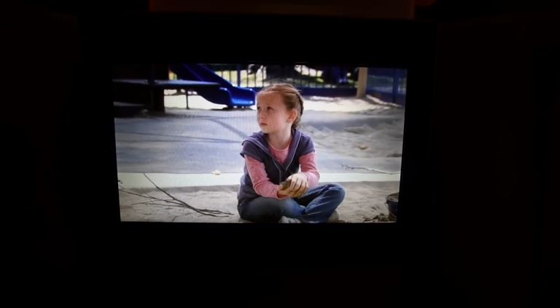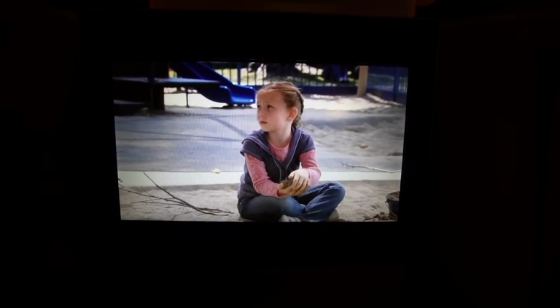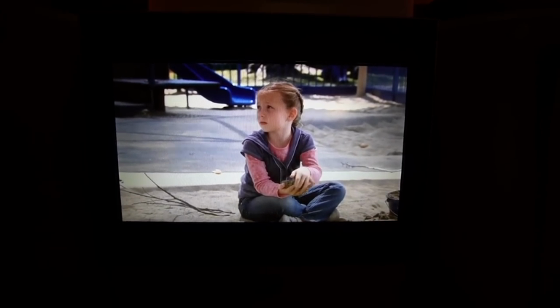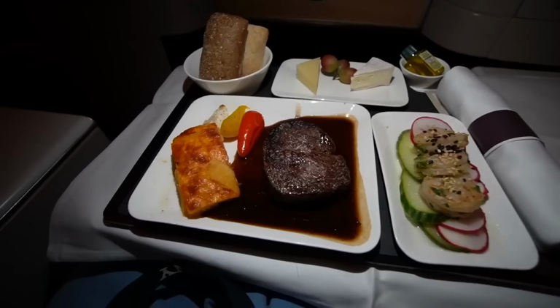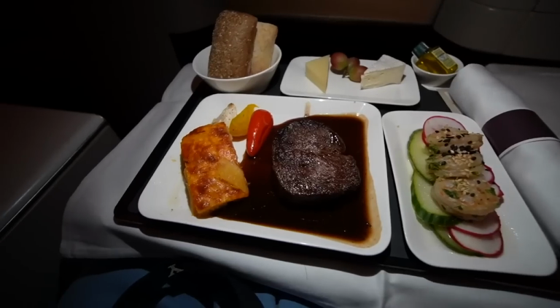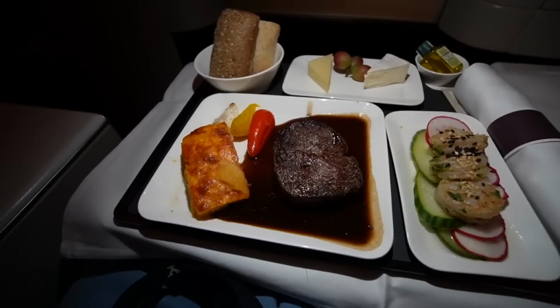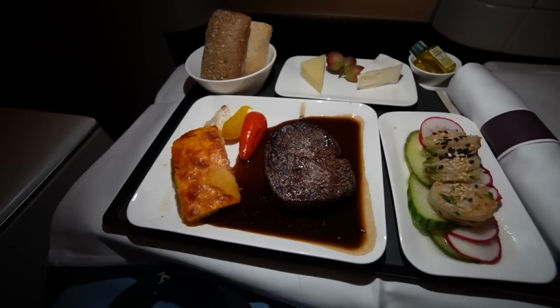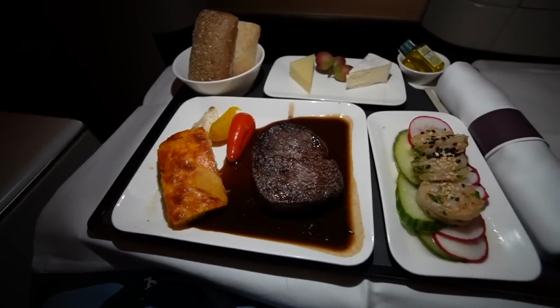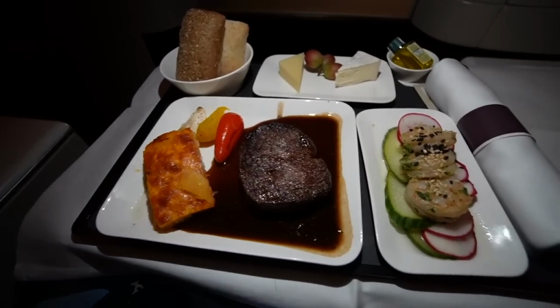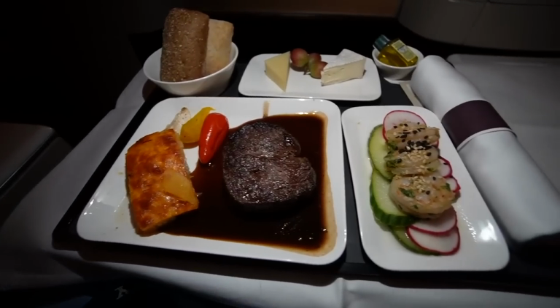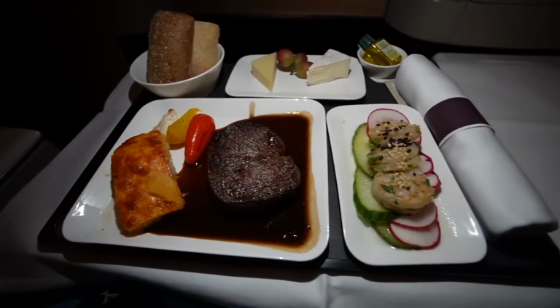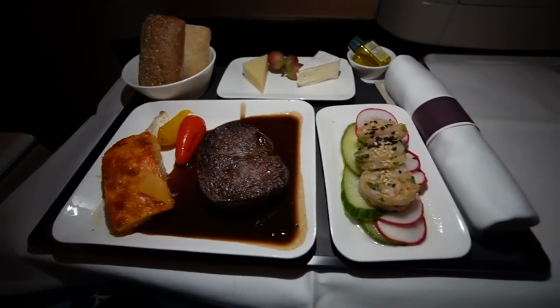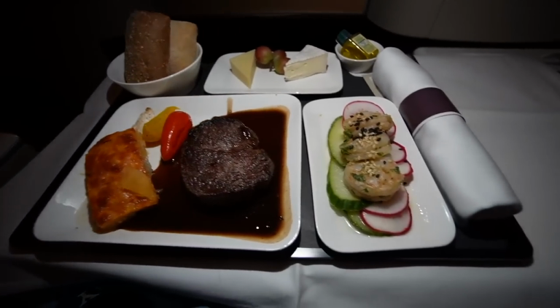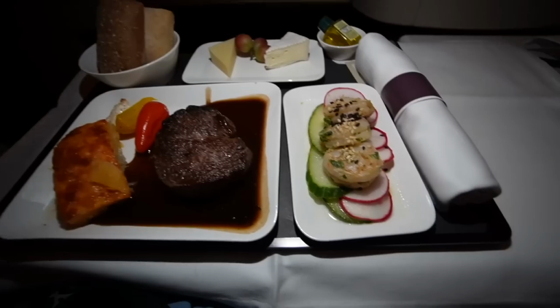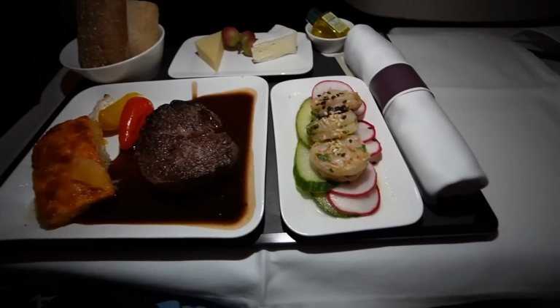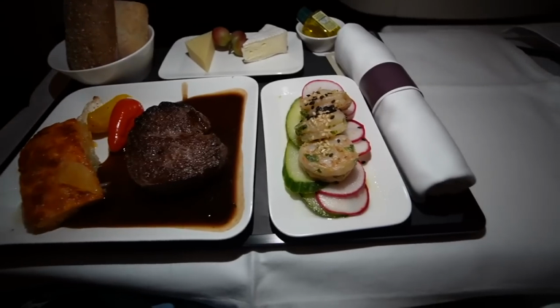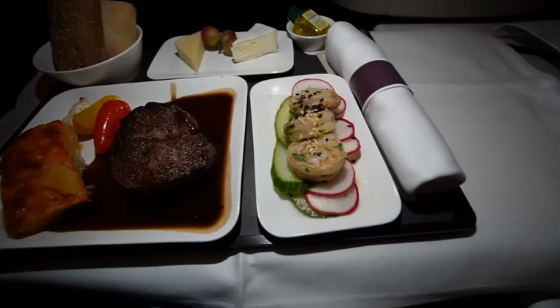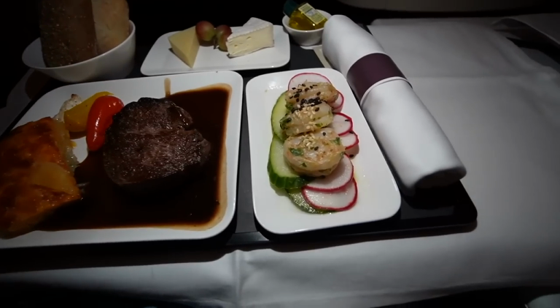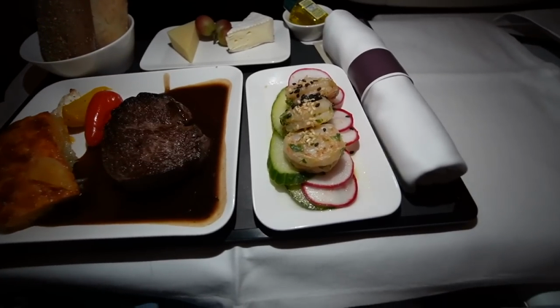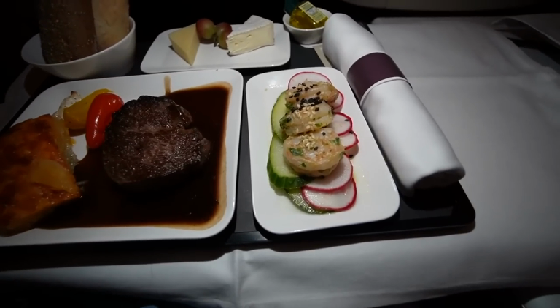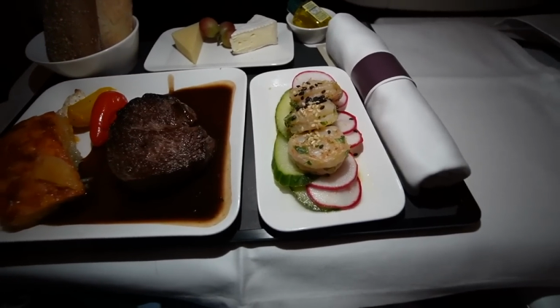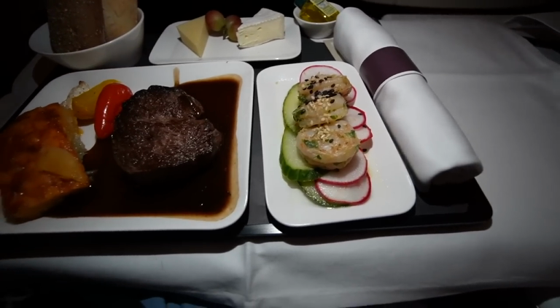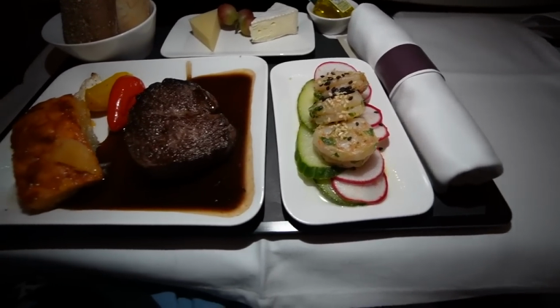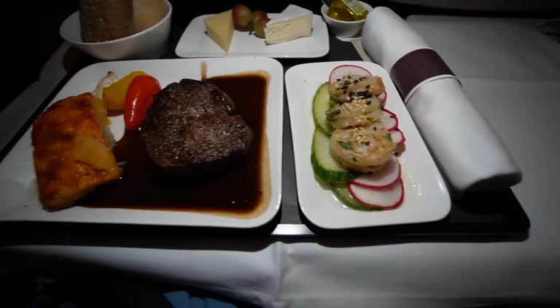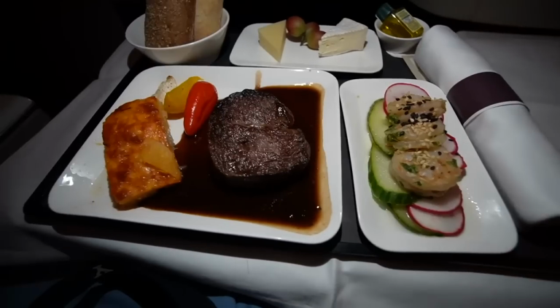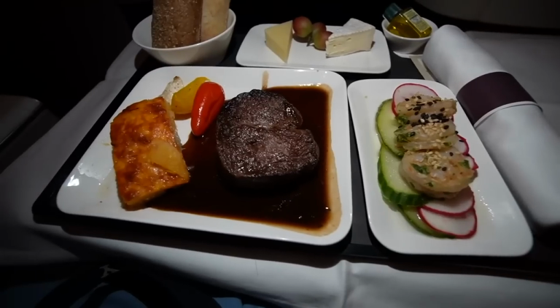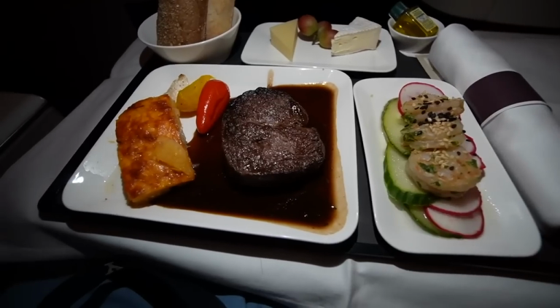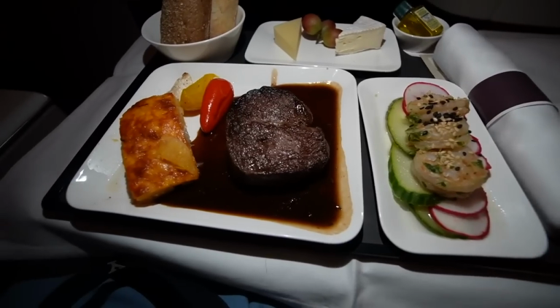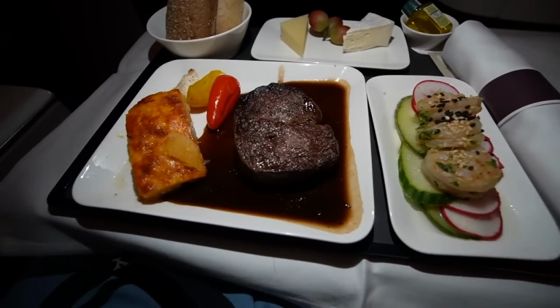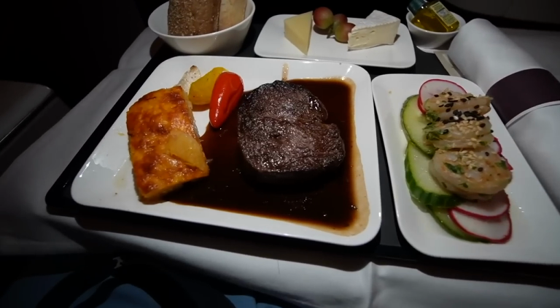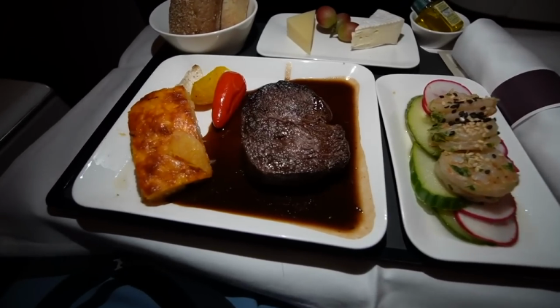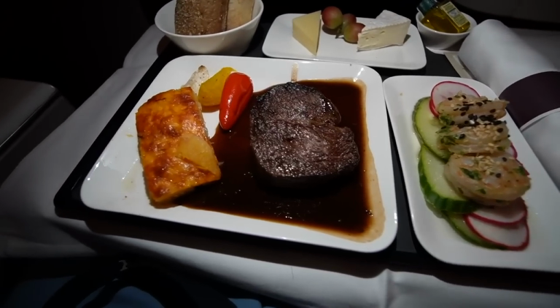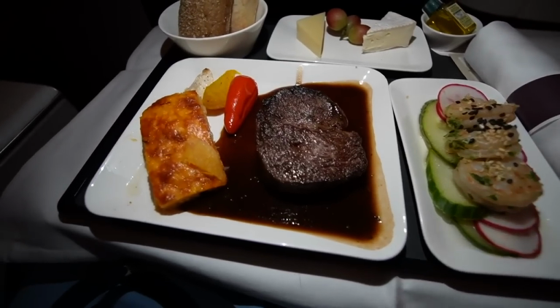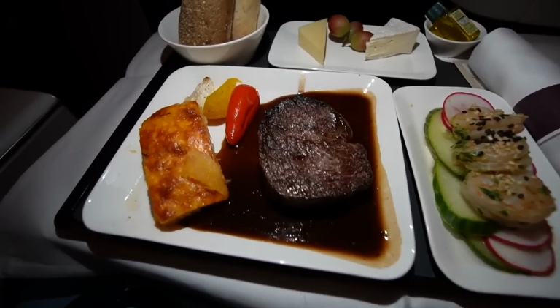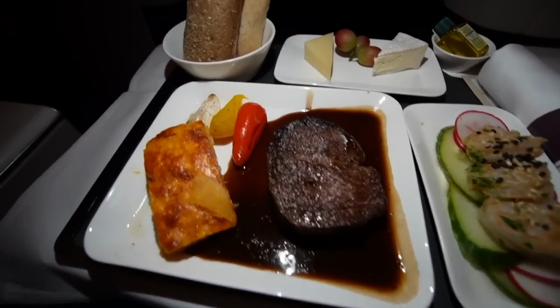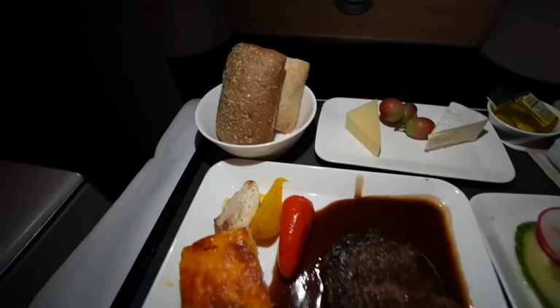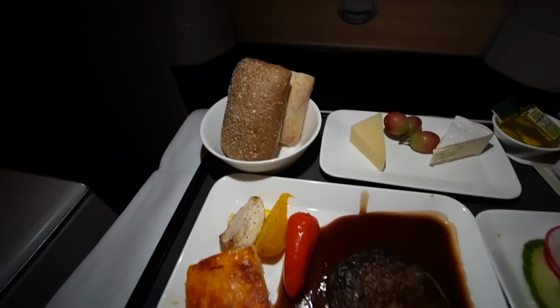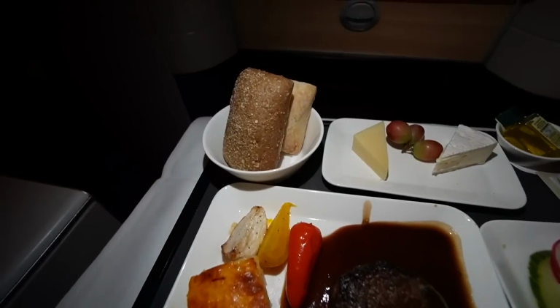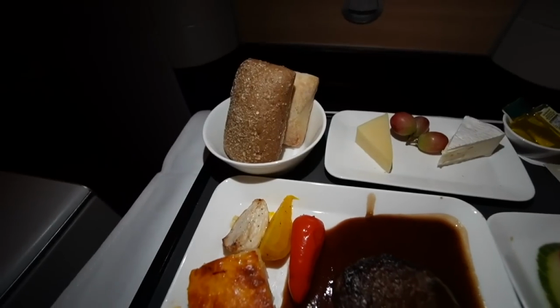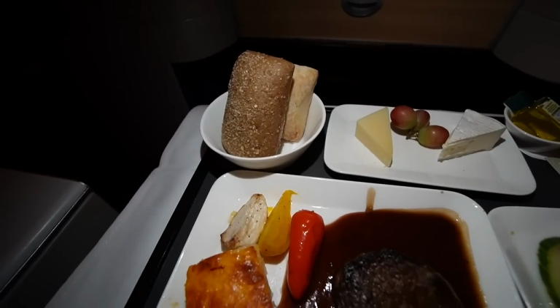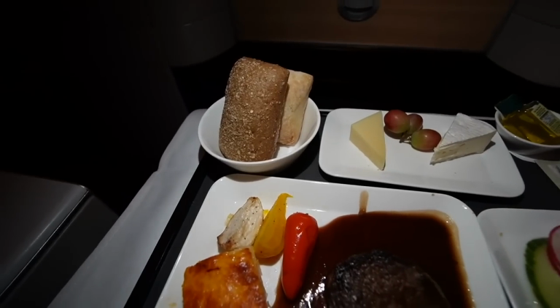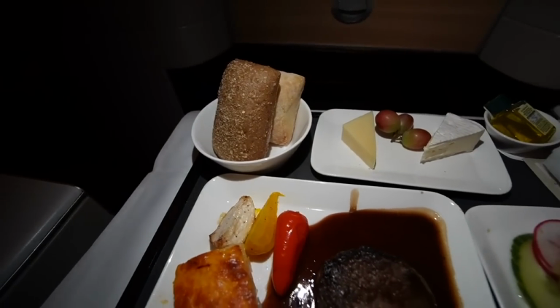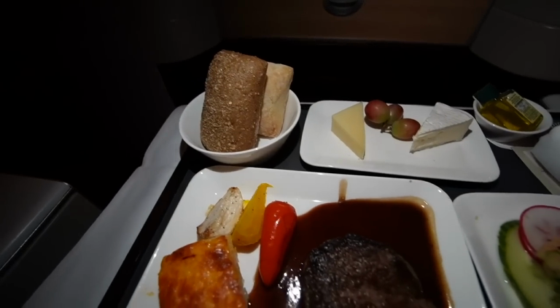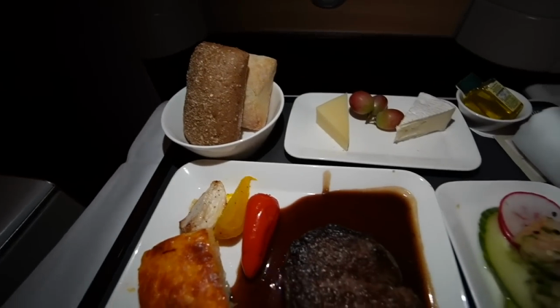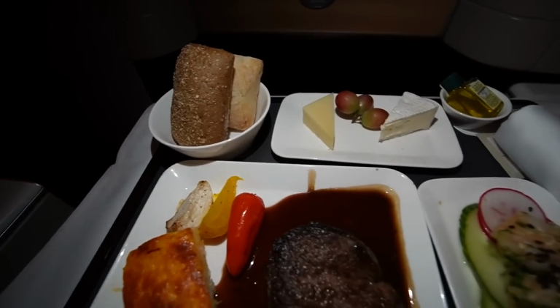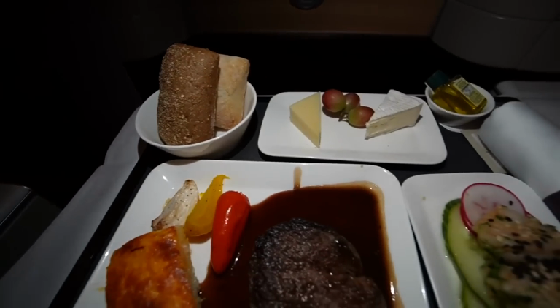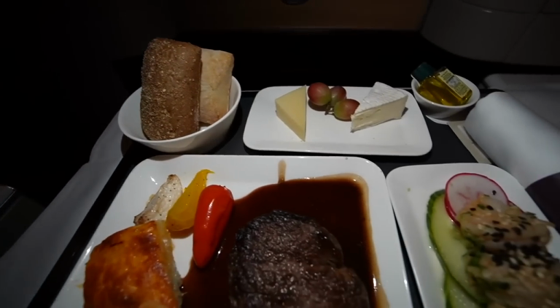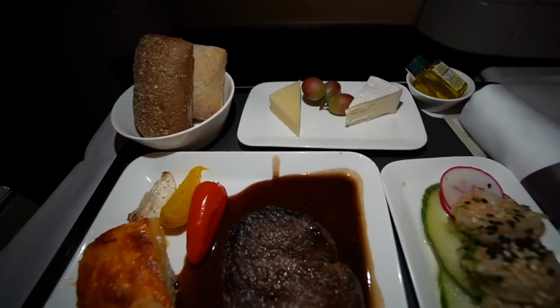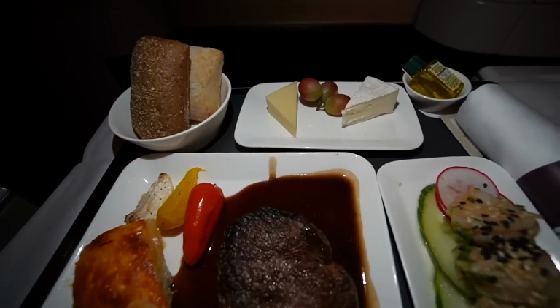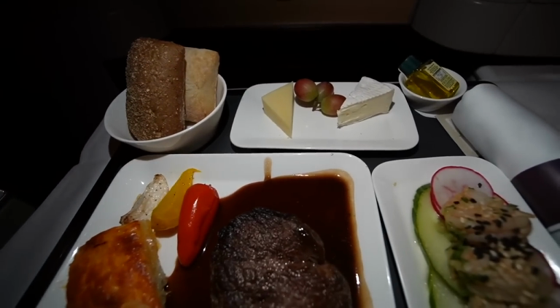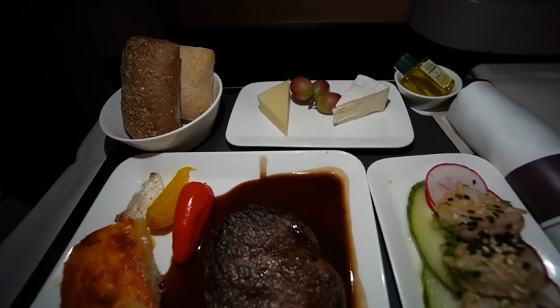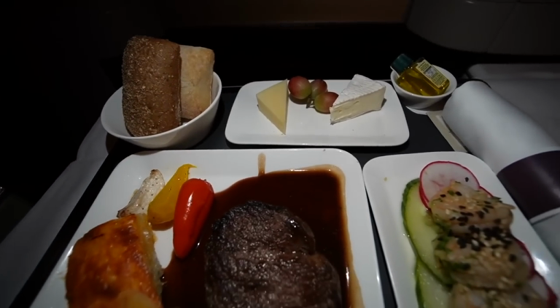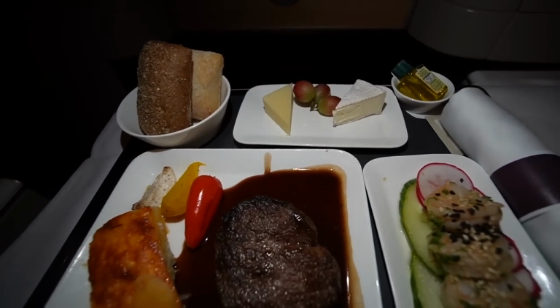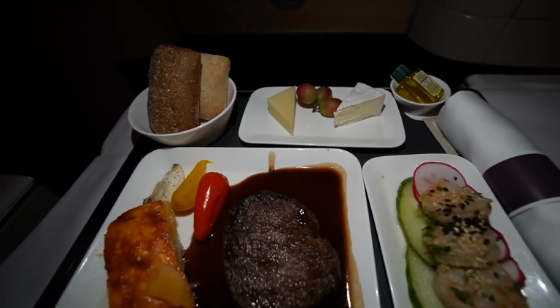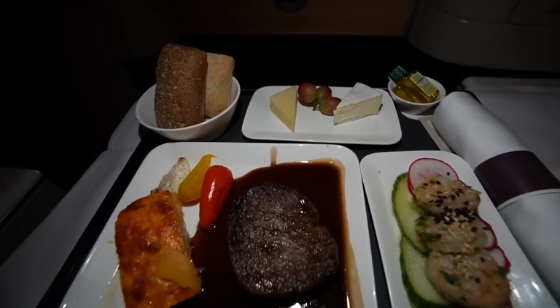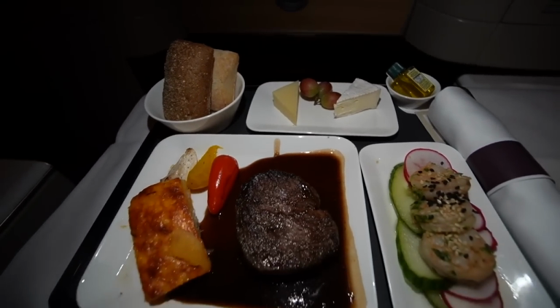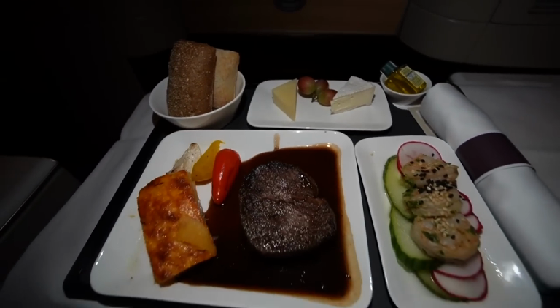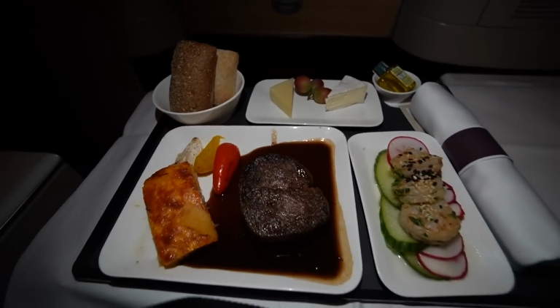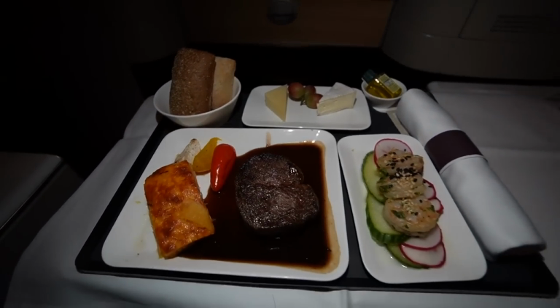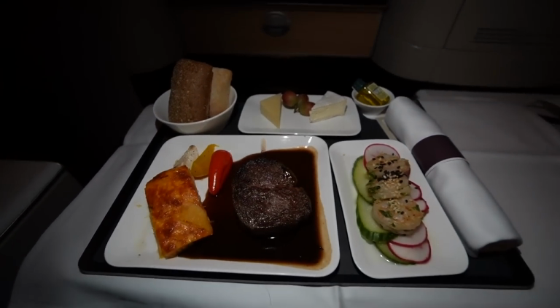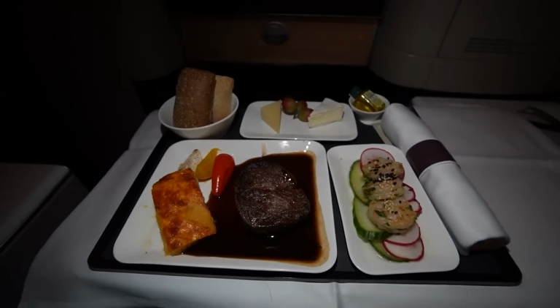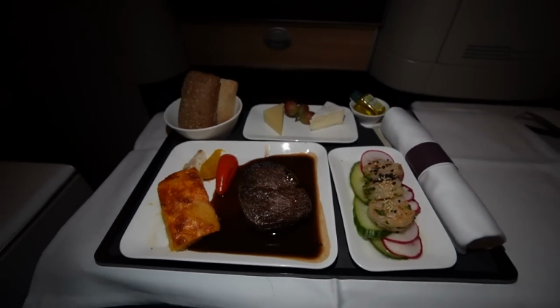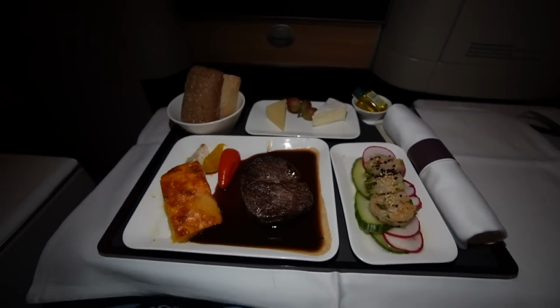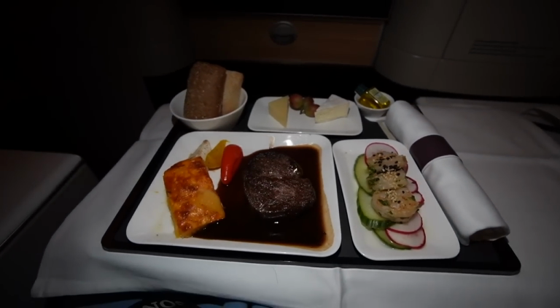Dinner has arrived on the plane! We got some shrimp and steak, some bread and cheese. This looks amazing.